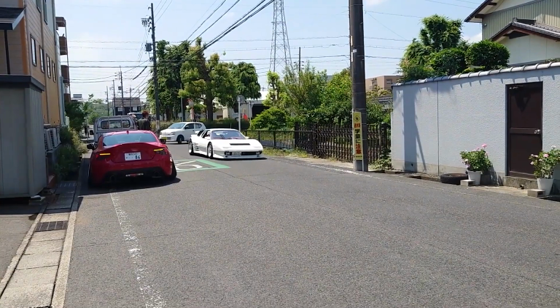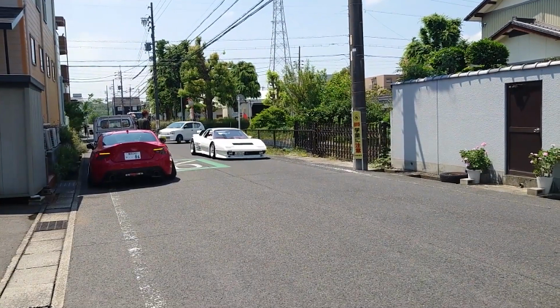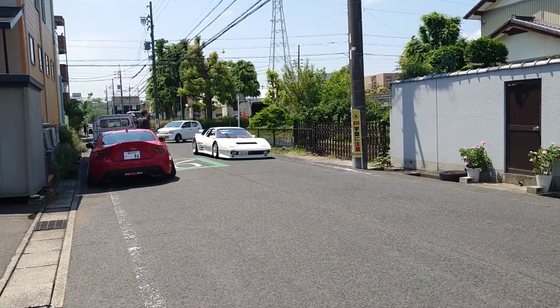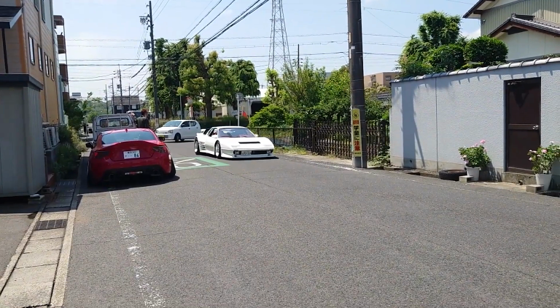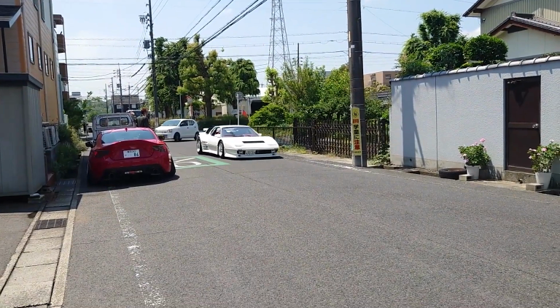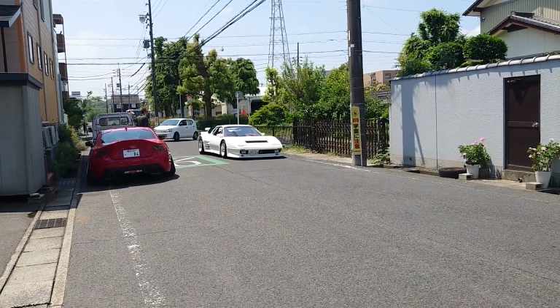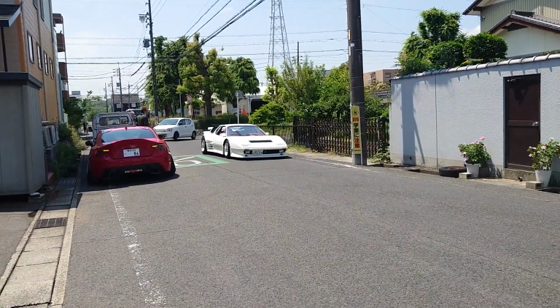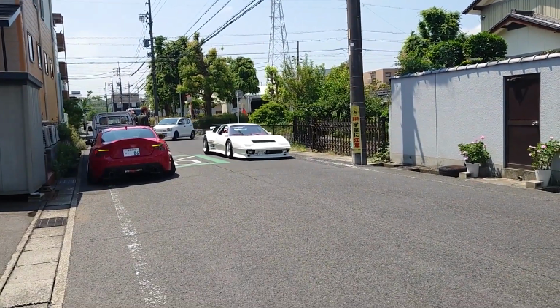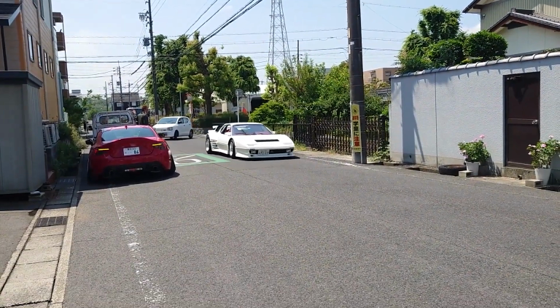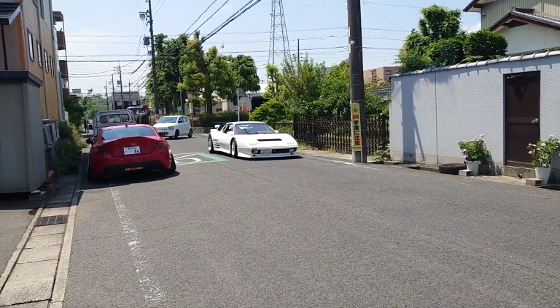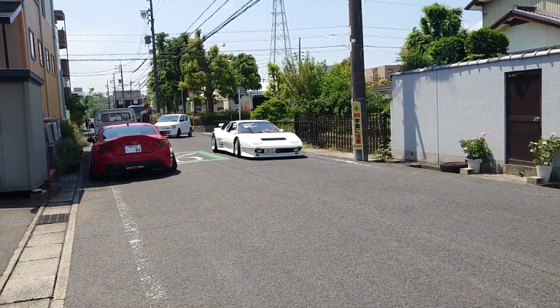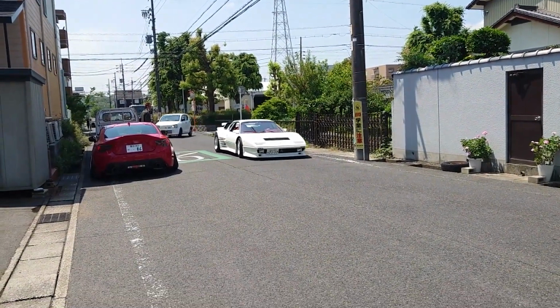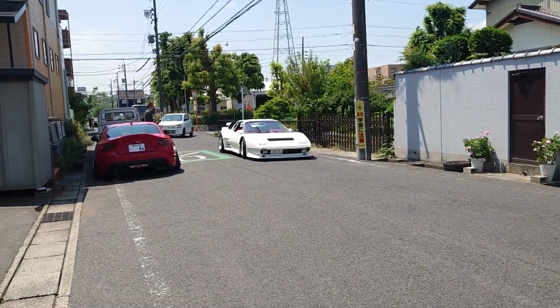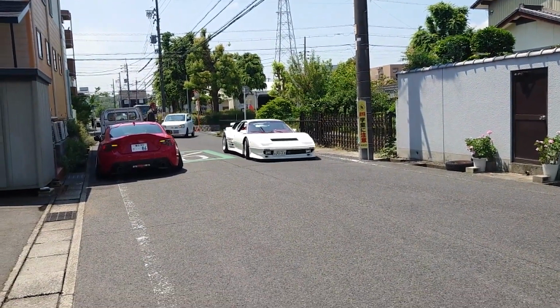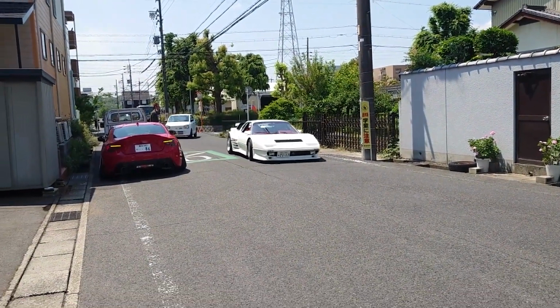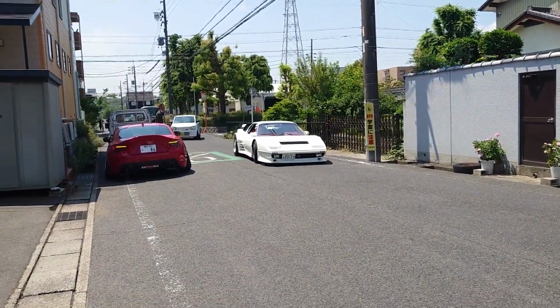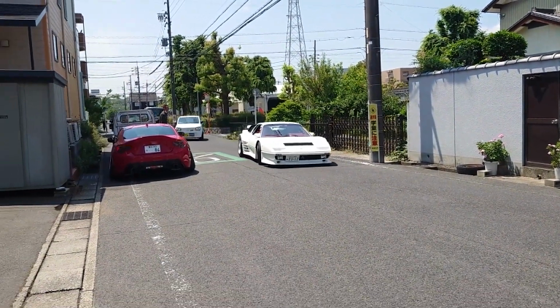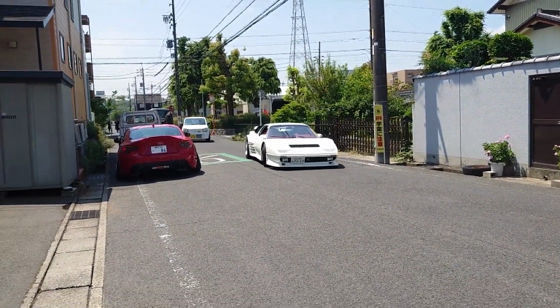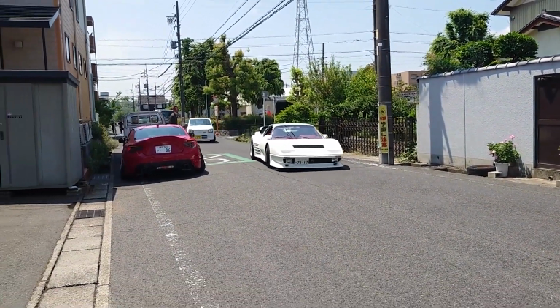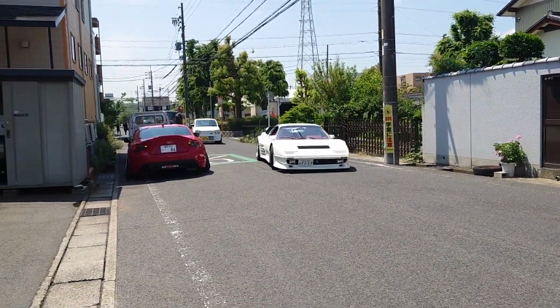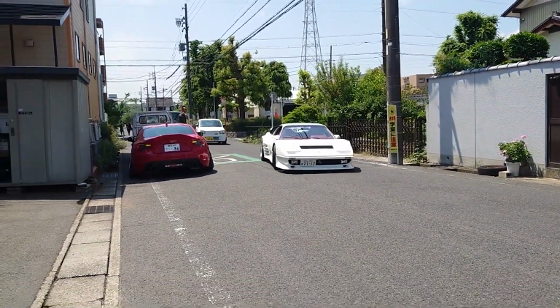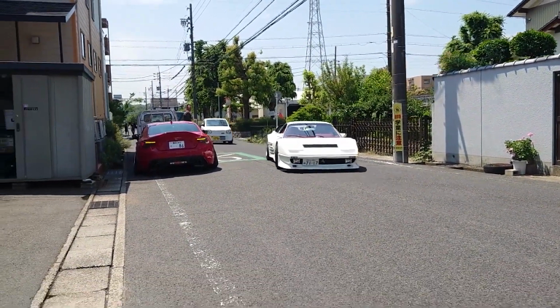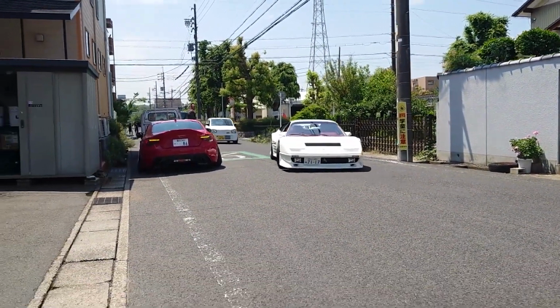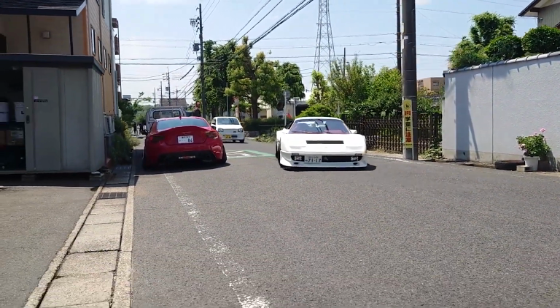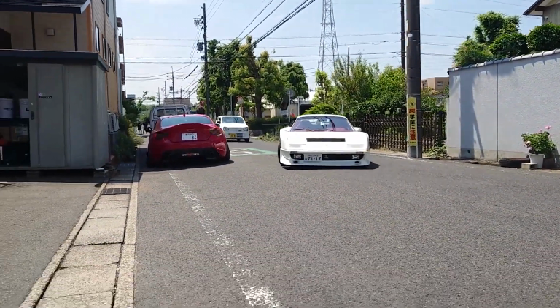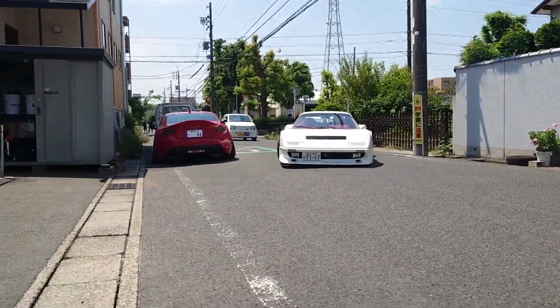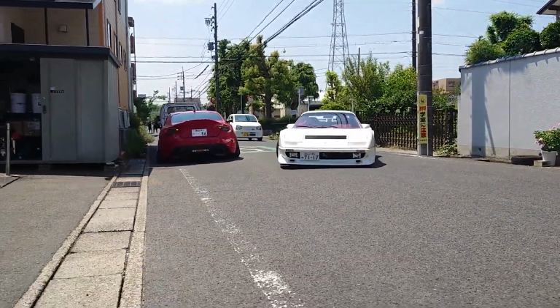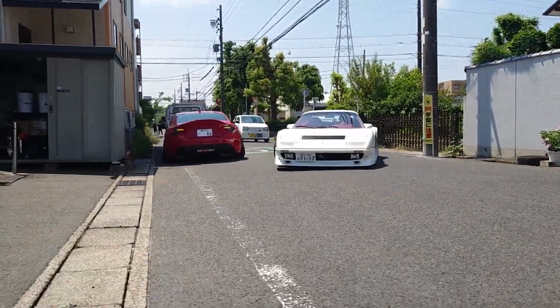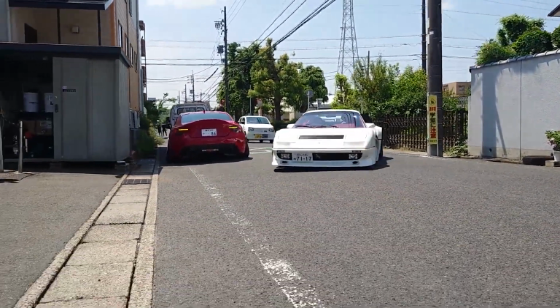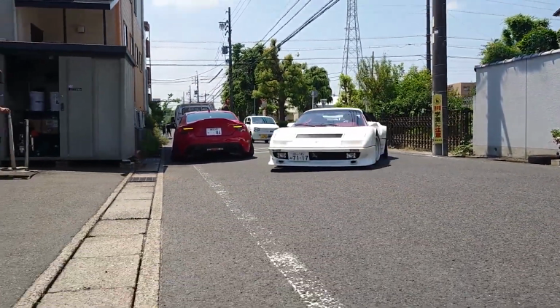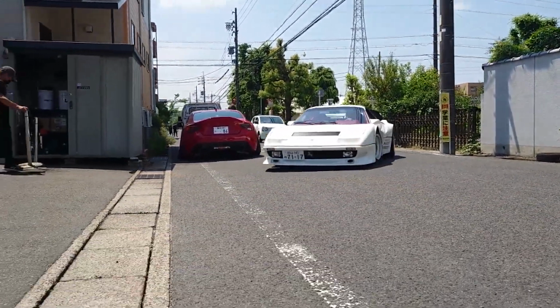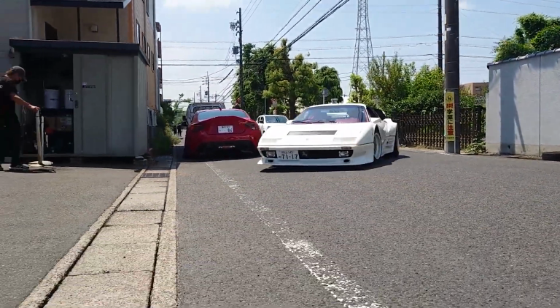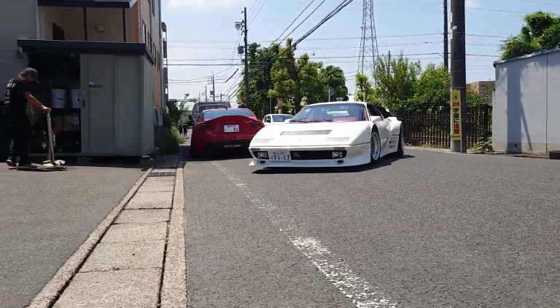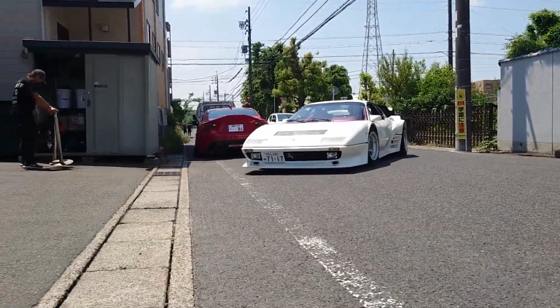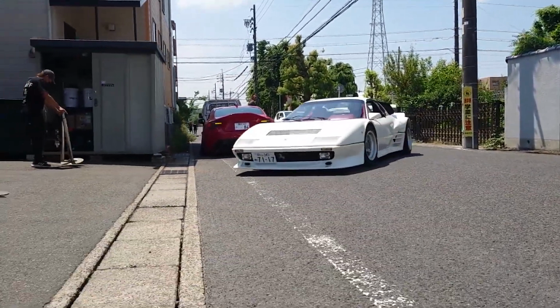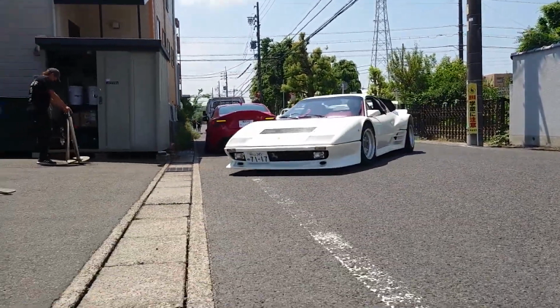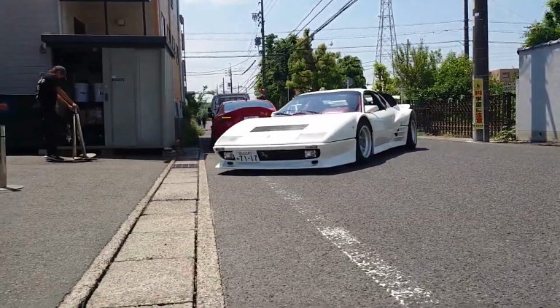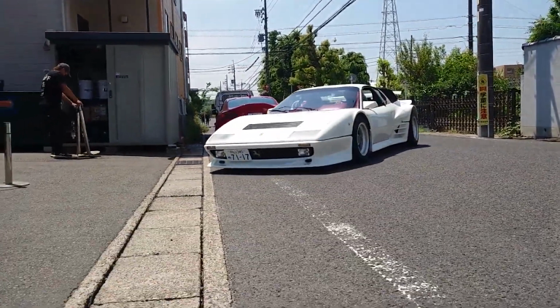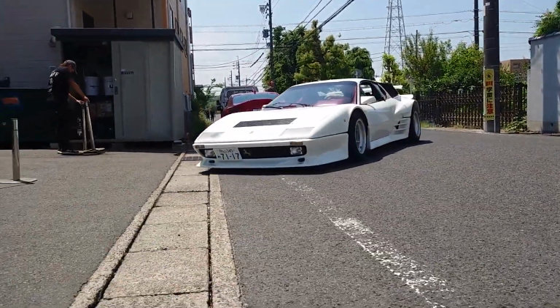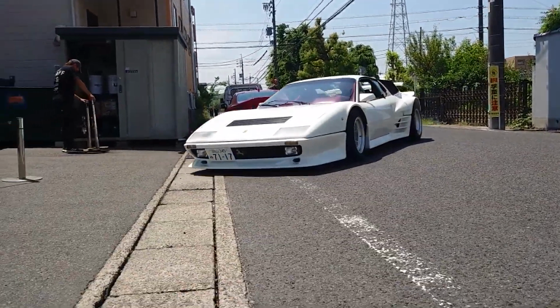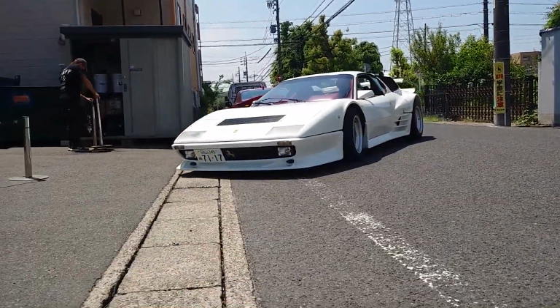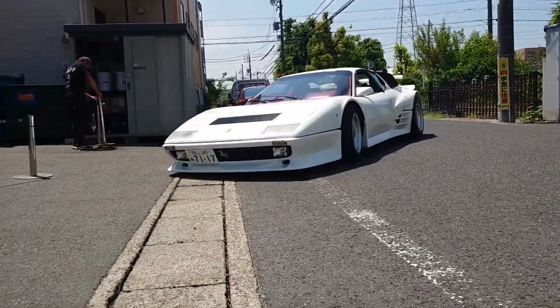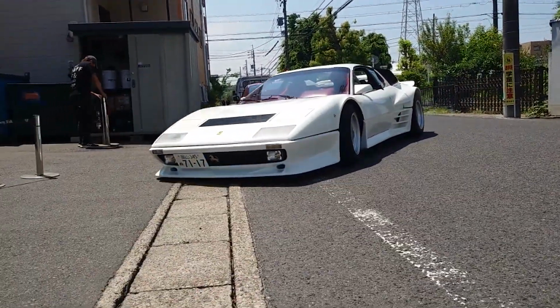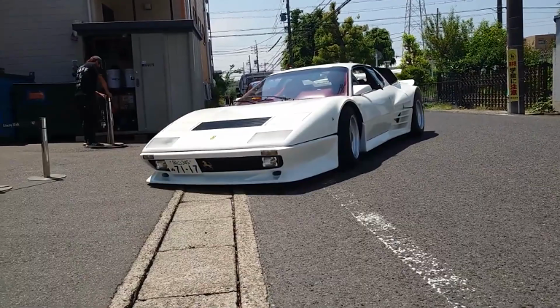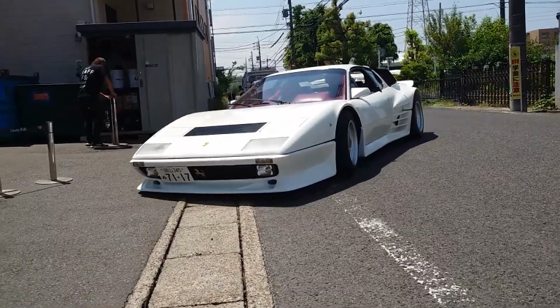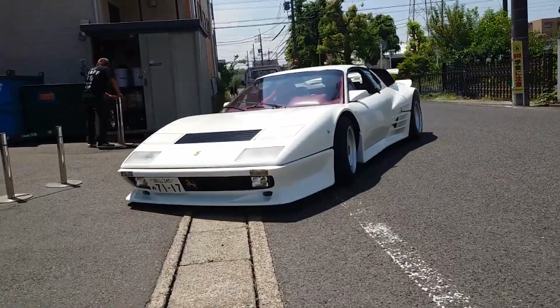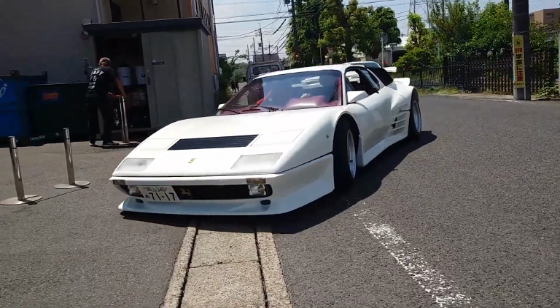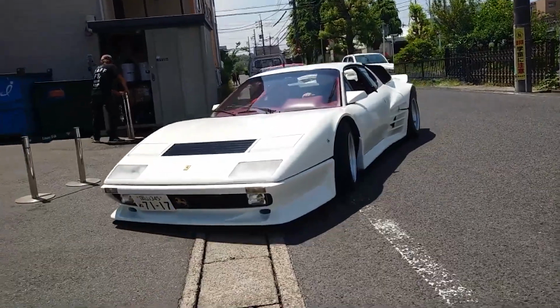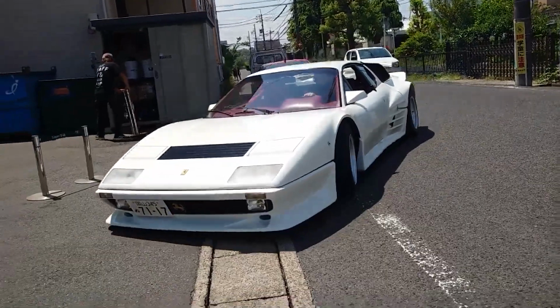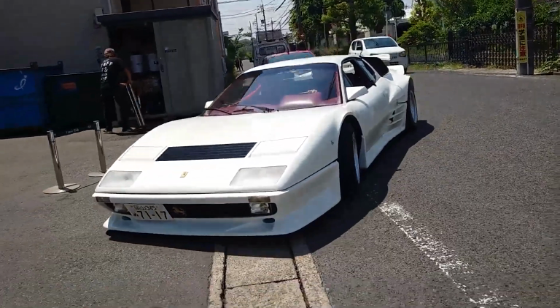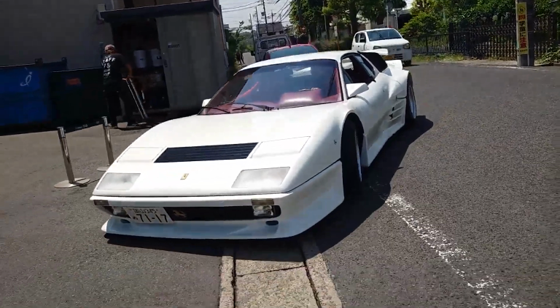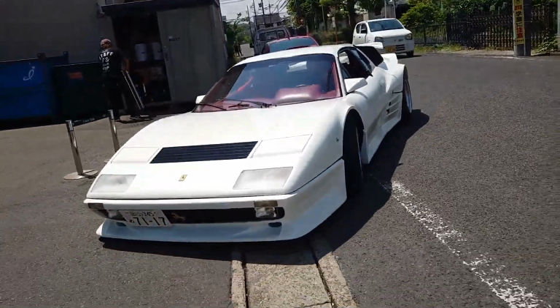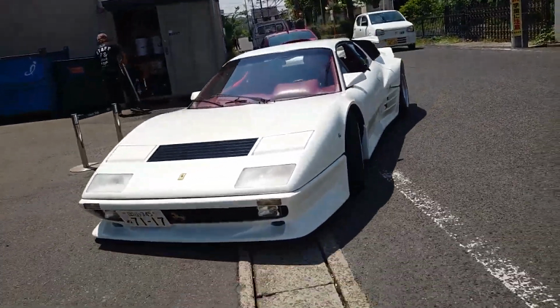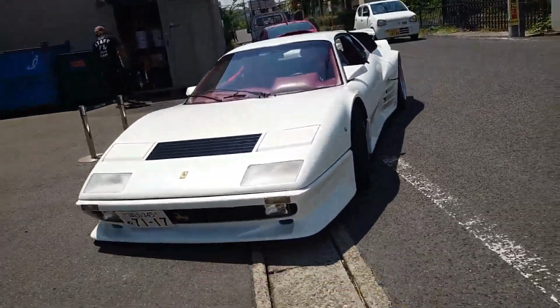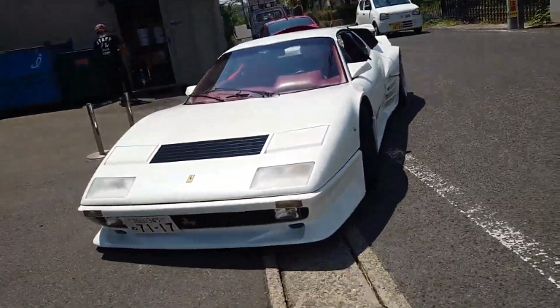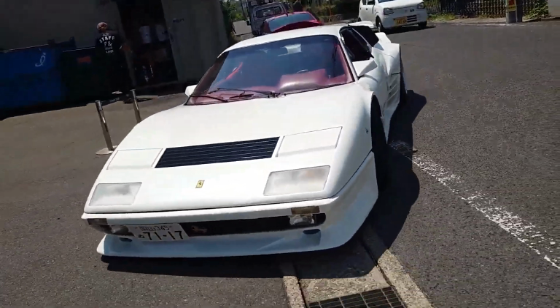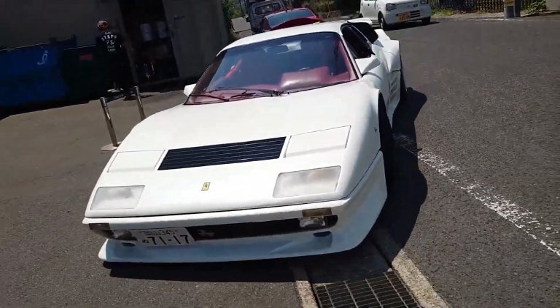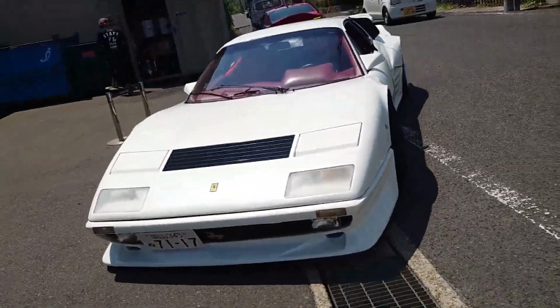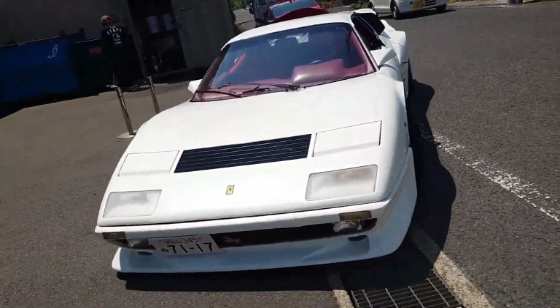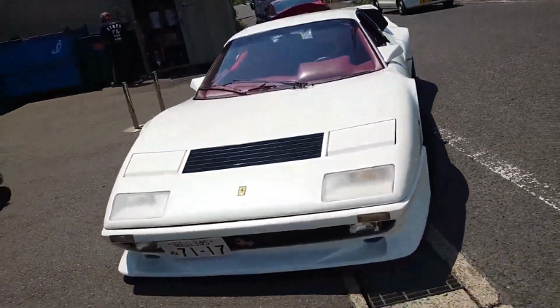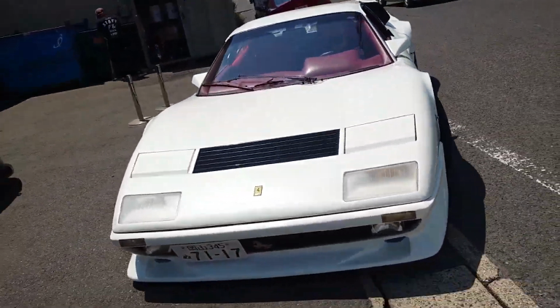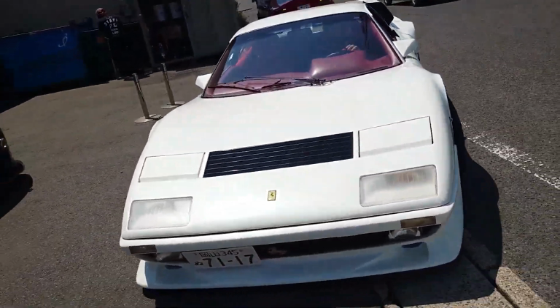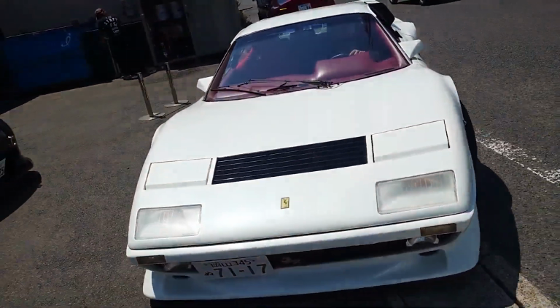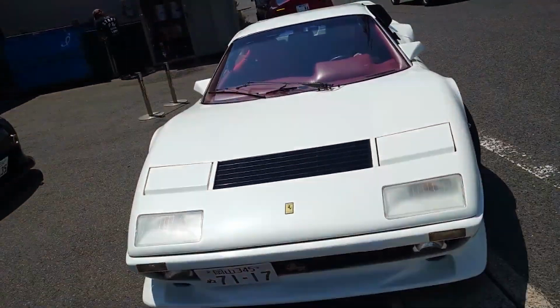And let's be honest — if you have the cash to own, let's say, a classic Ferrari, I'm sure you can pay a little extra for this fuel.